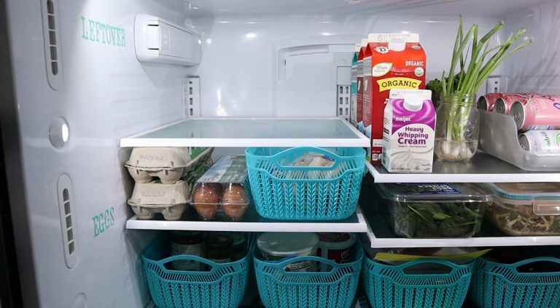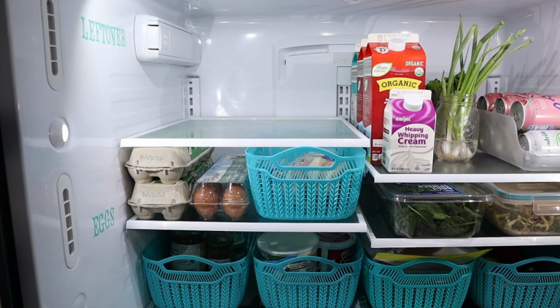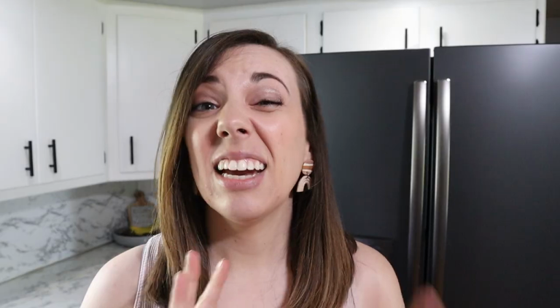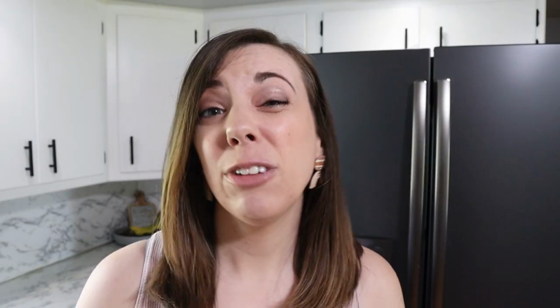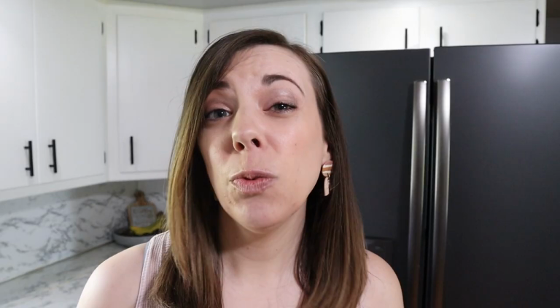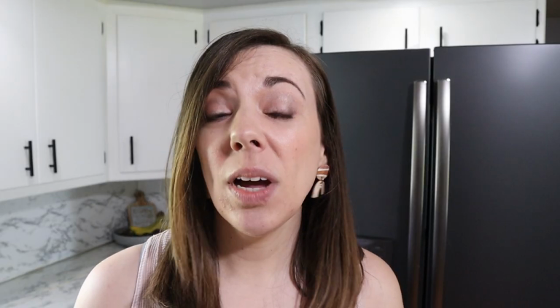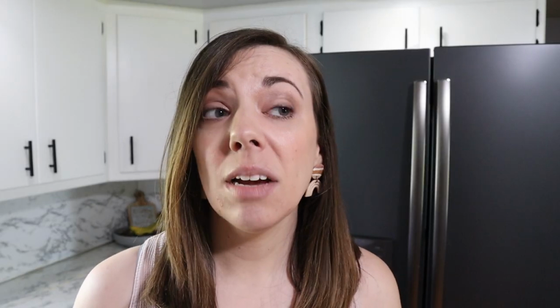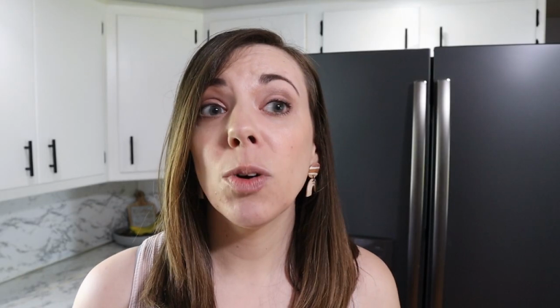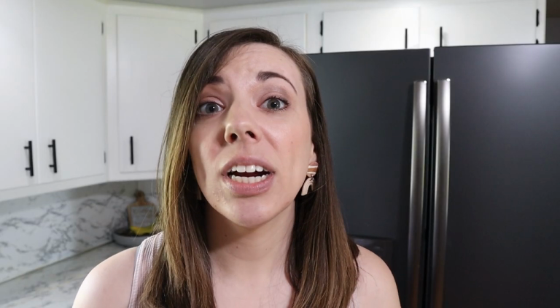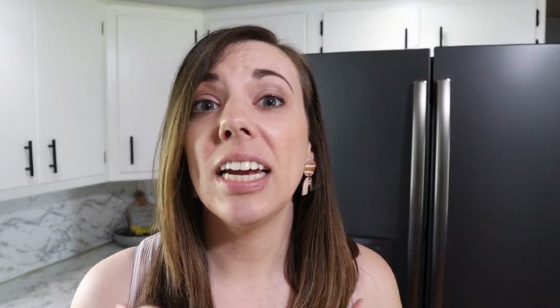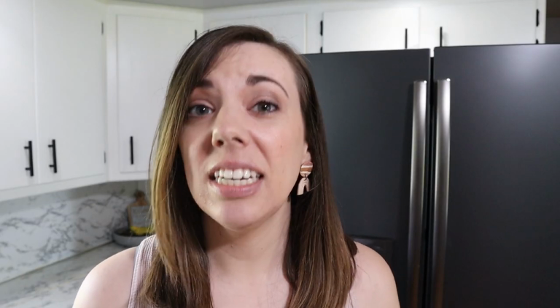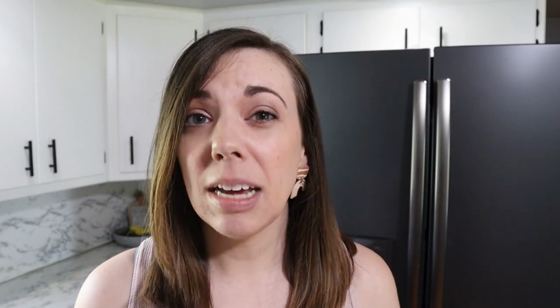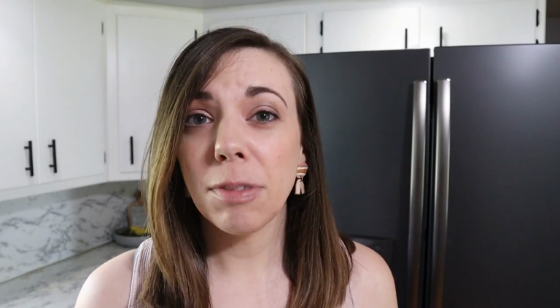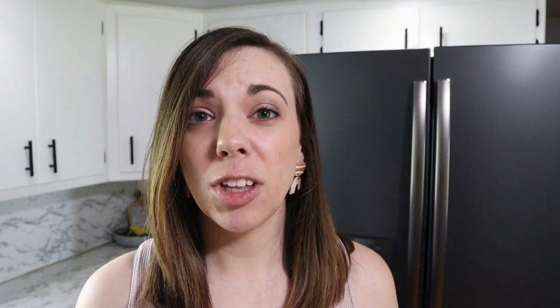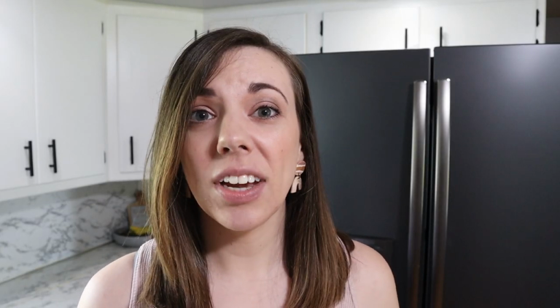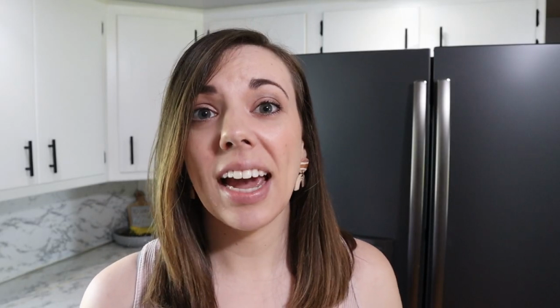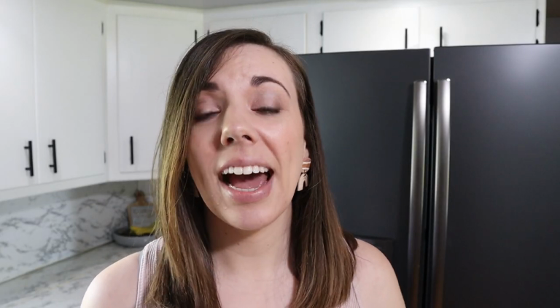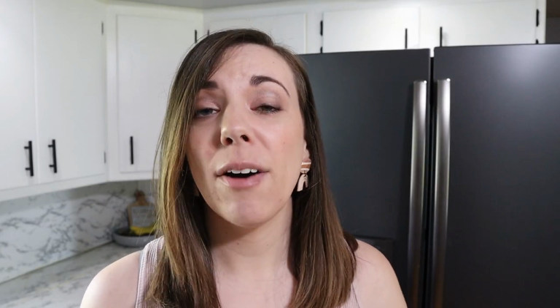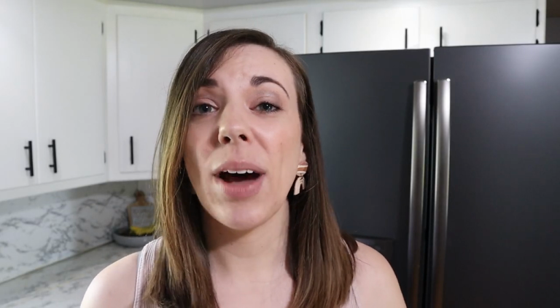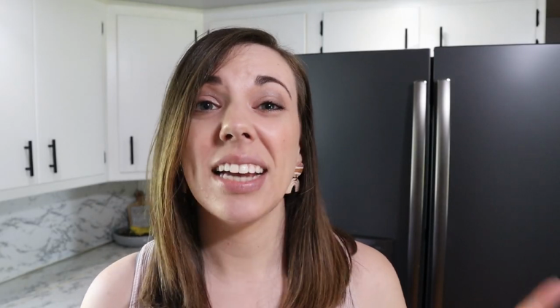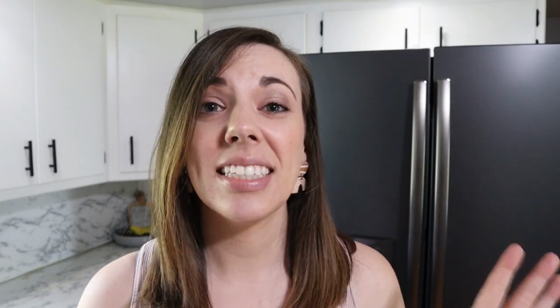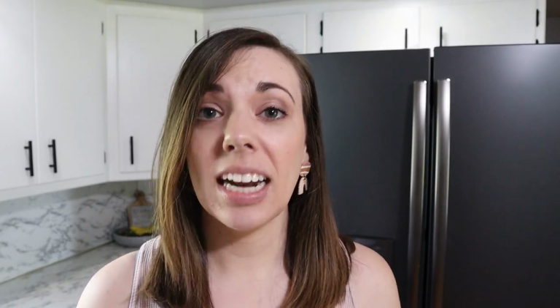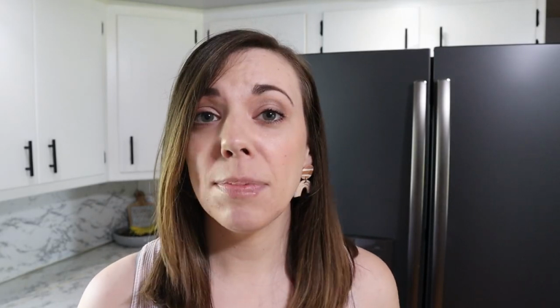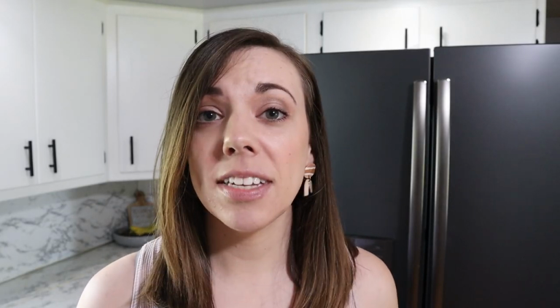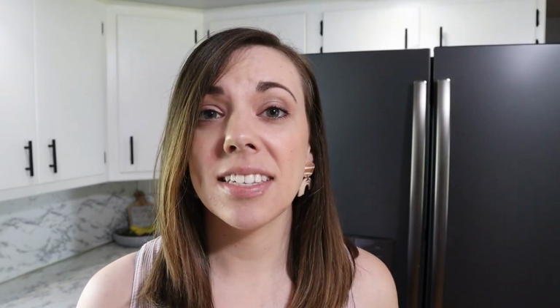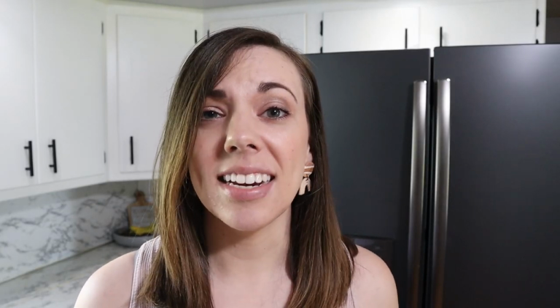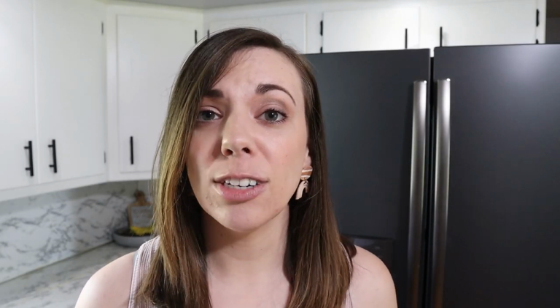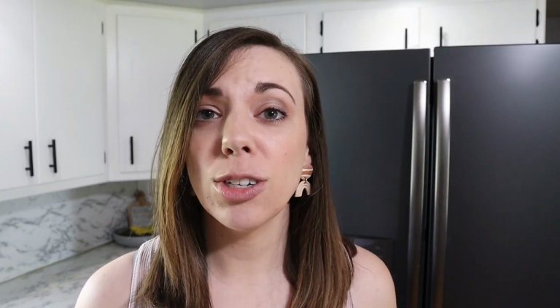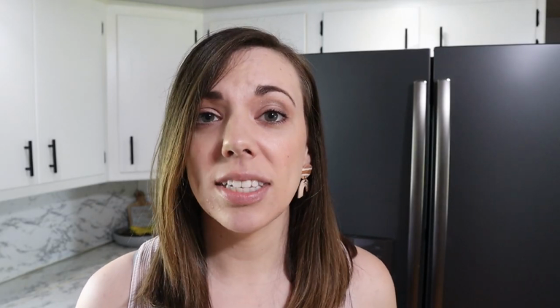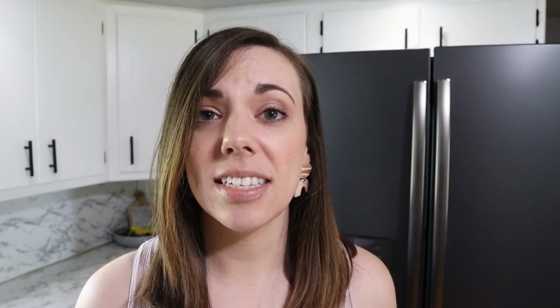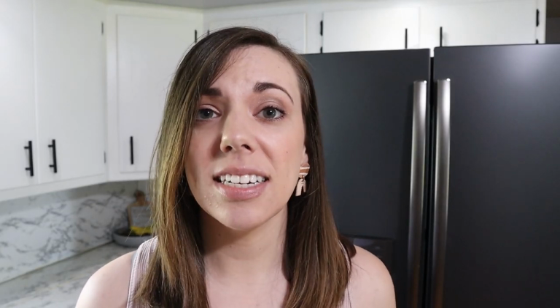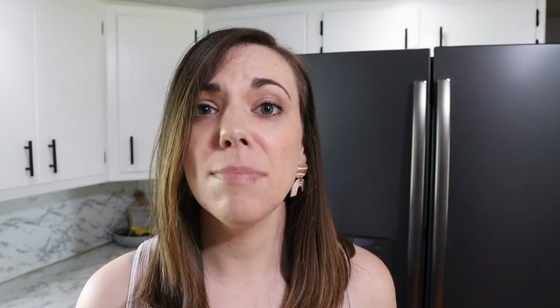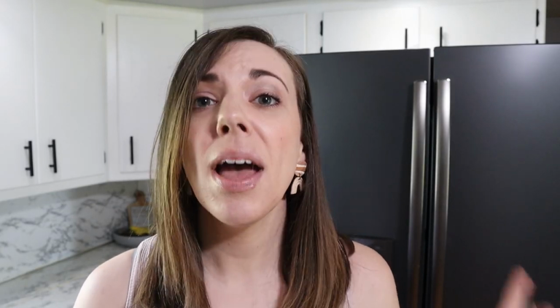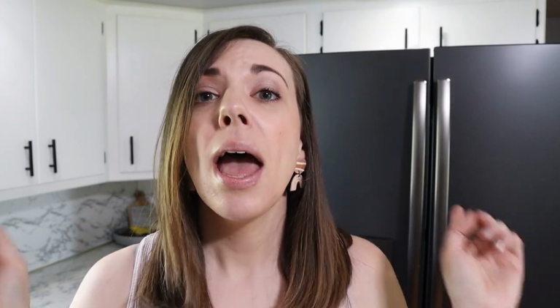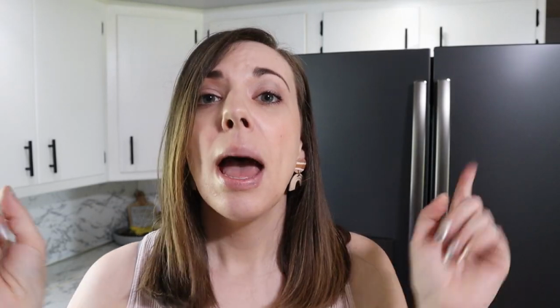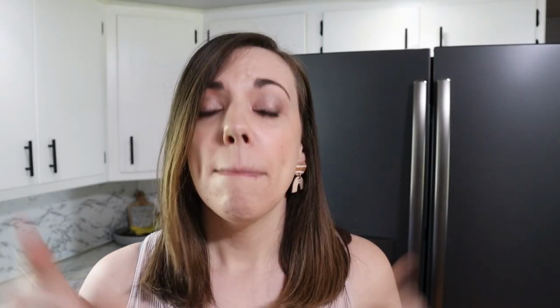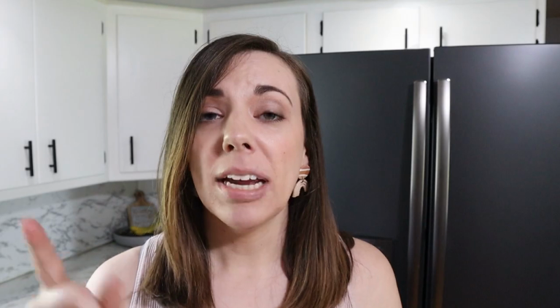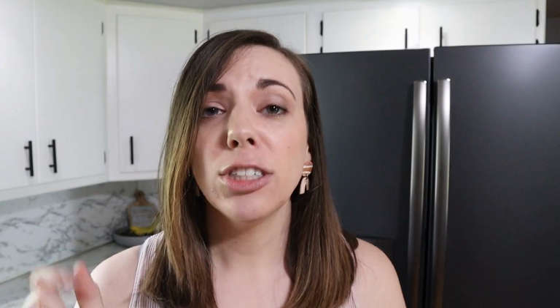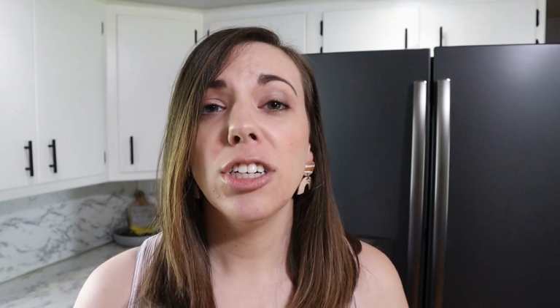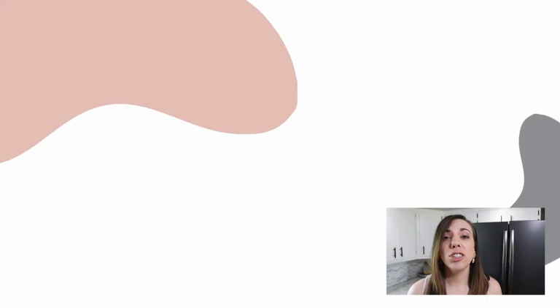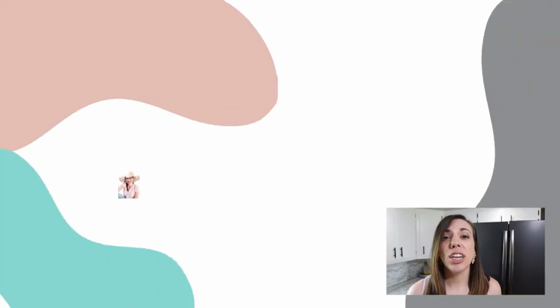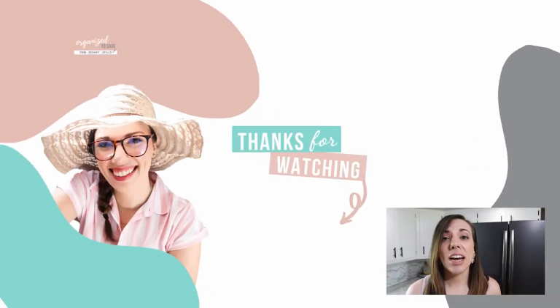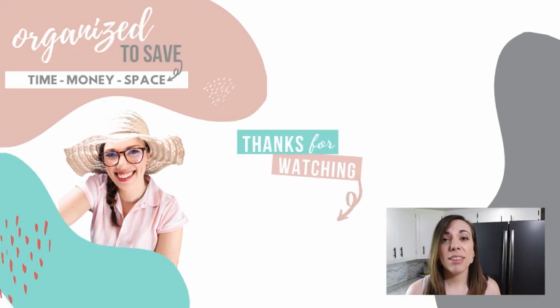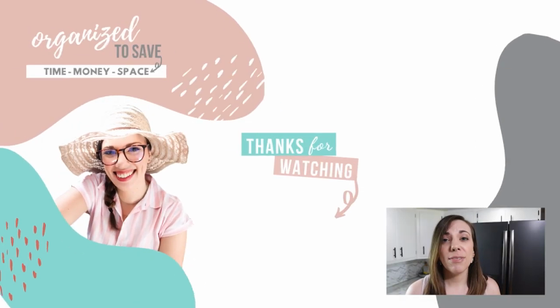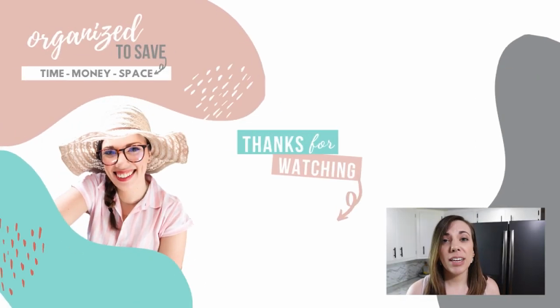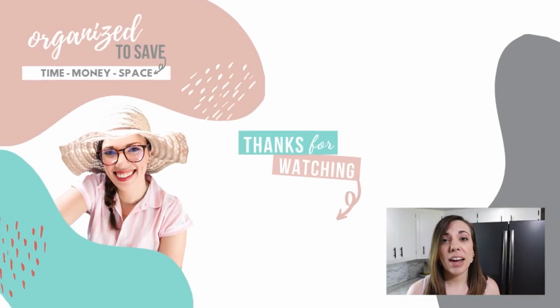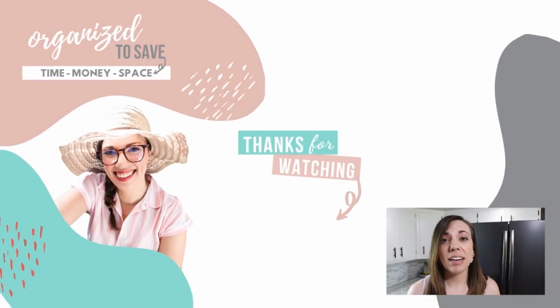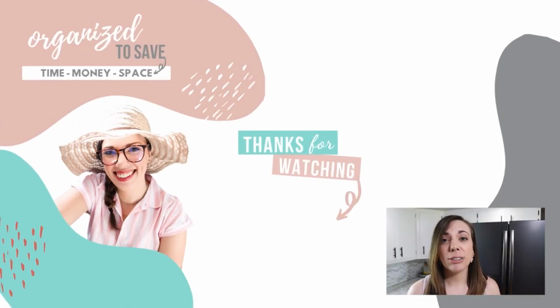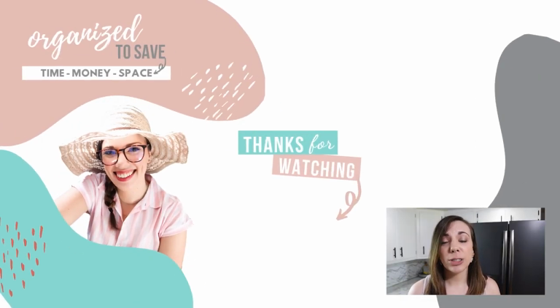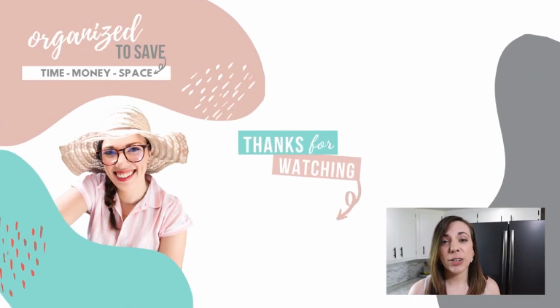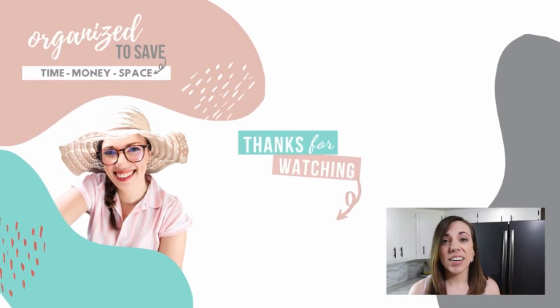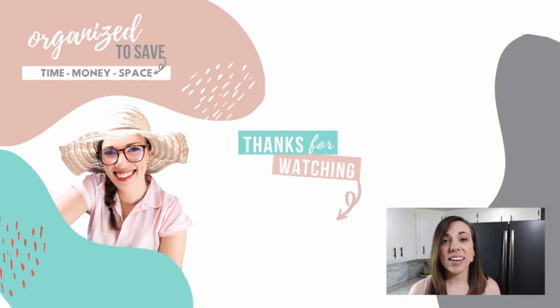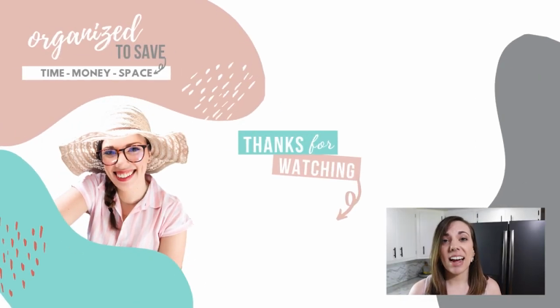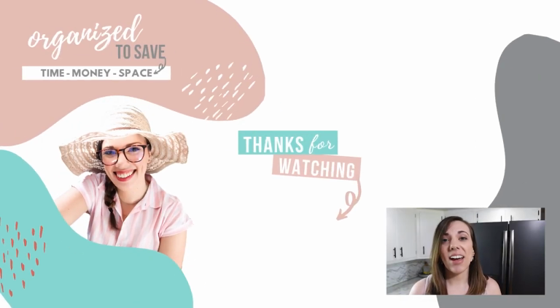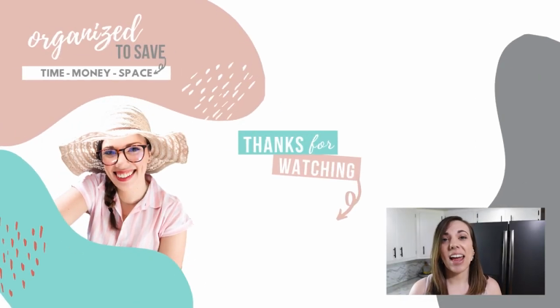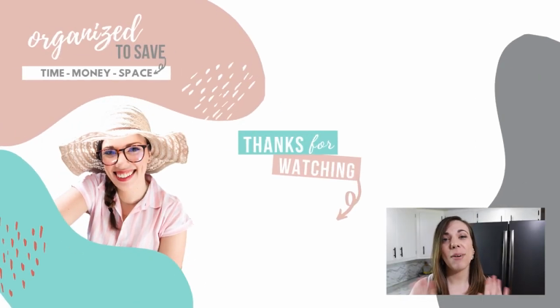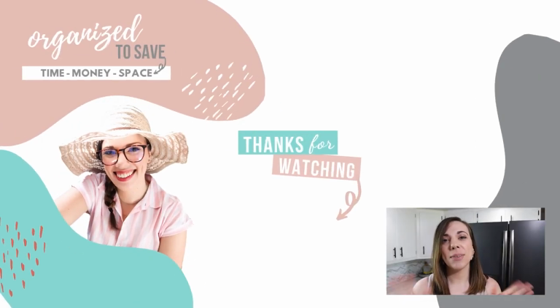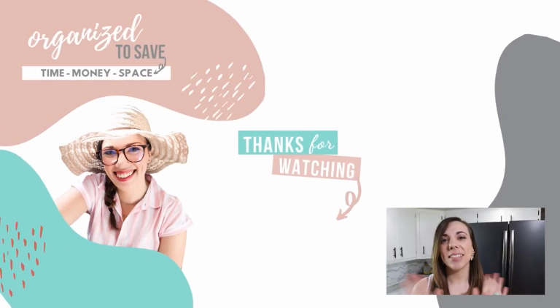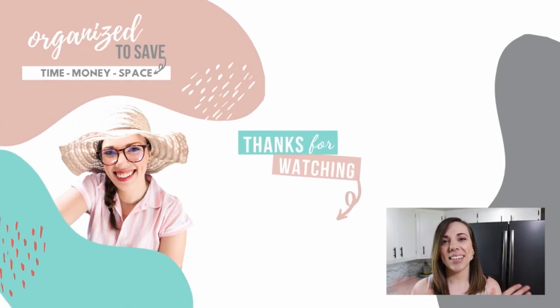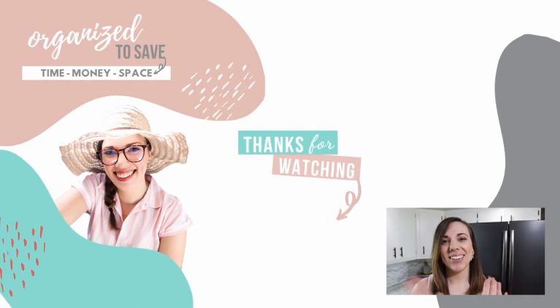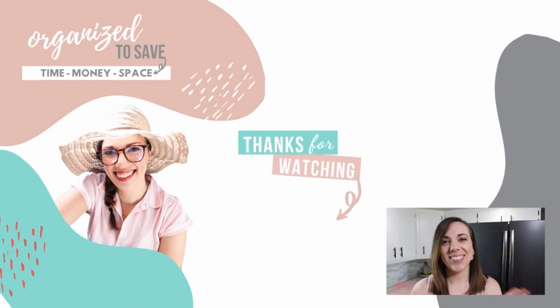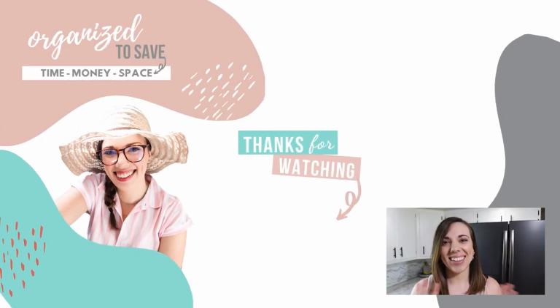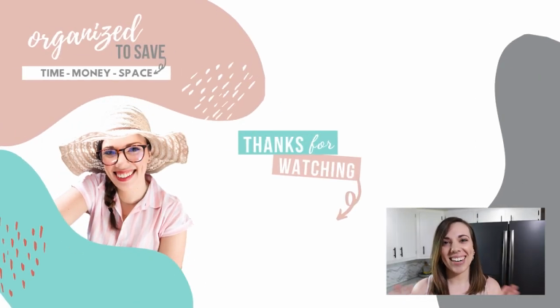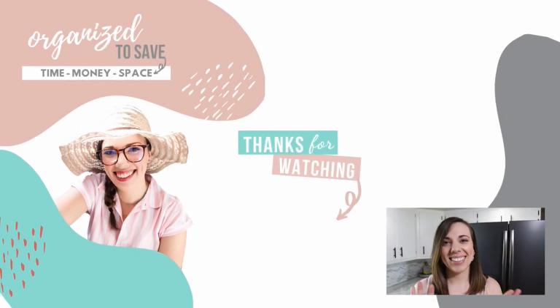Now if you want a more in-depth look at how I set up this initial system, make sure to check out the video on your screen now and we'll see you over there.